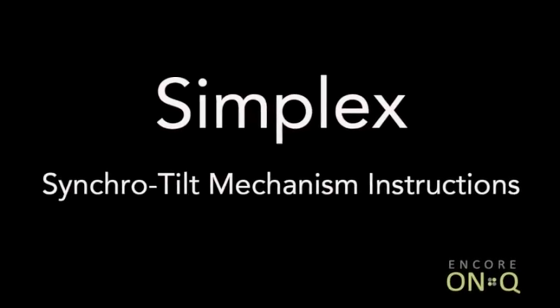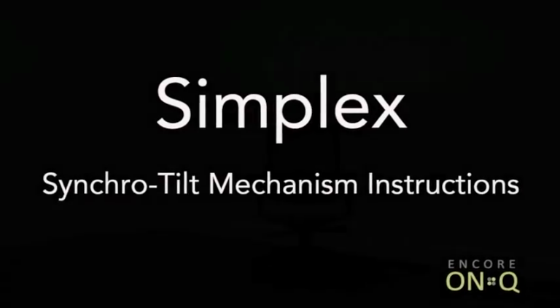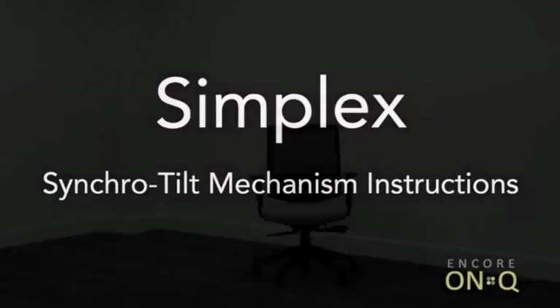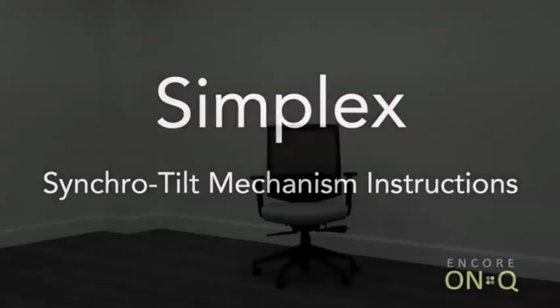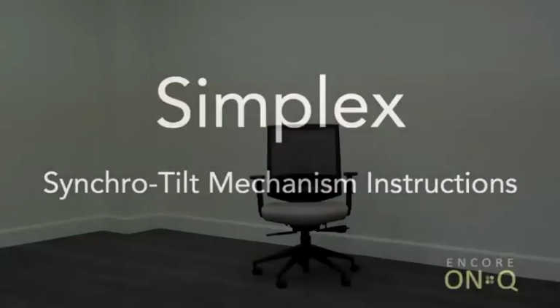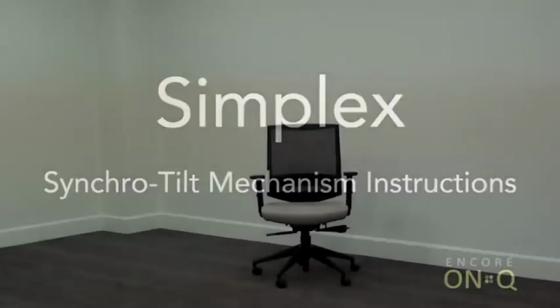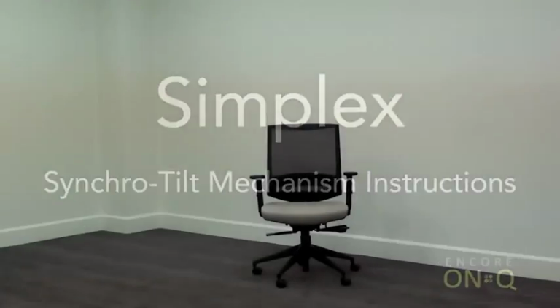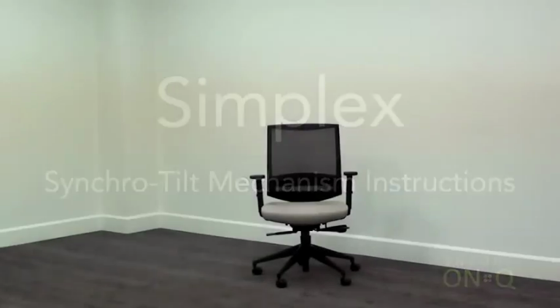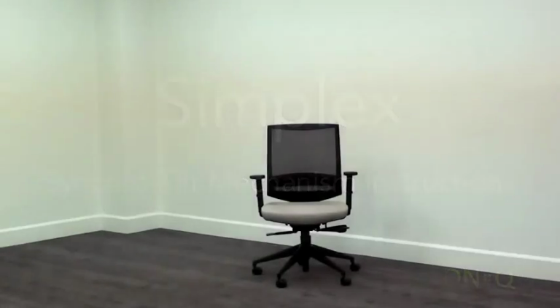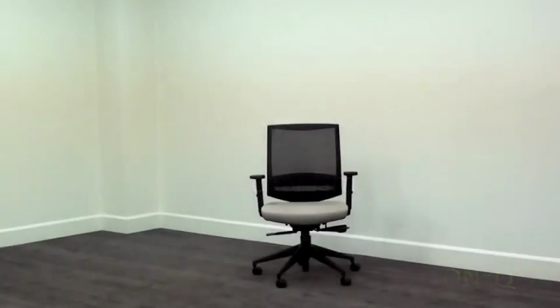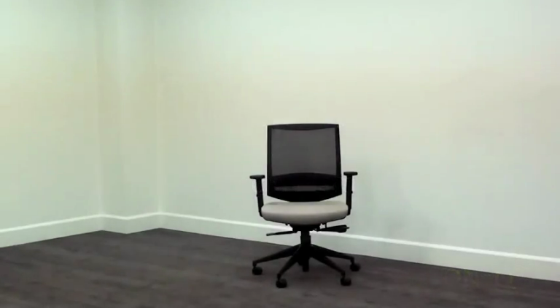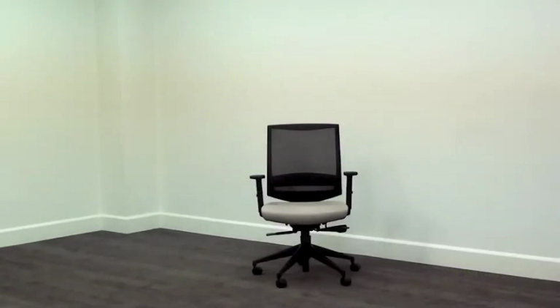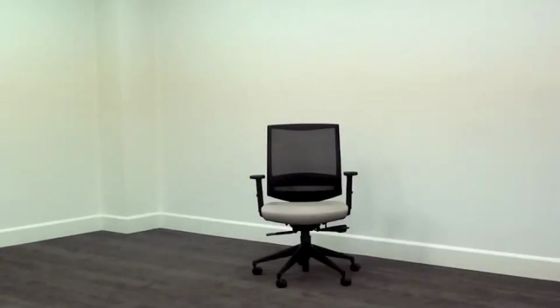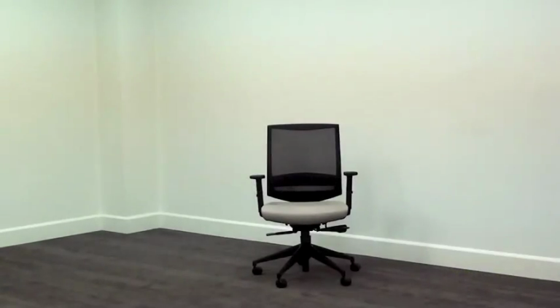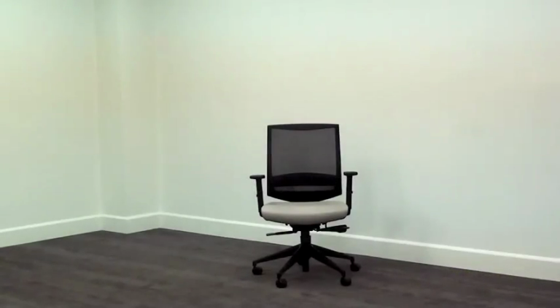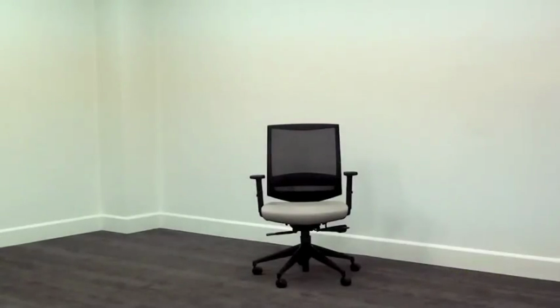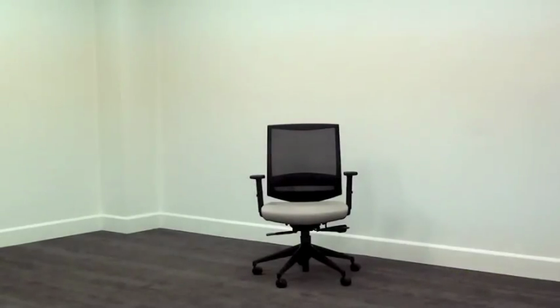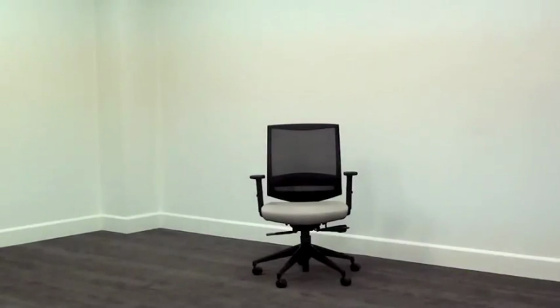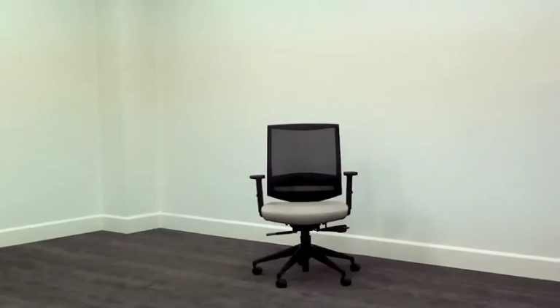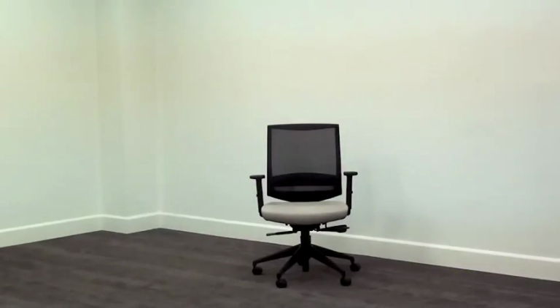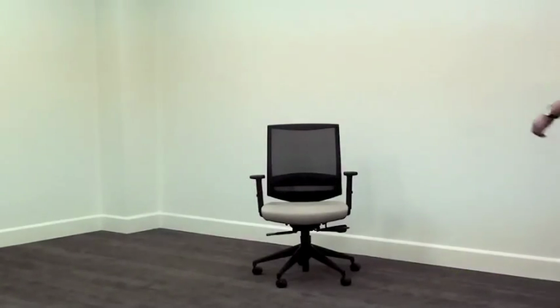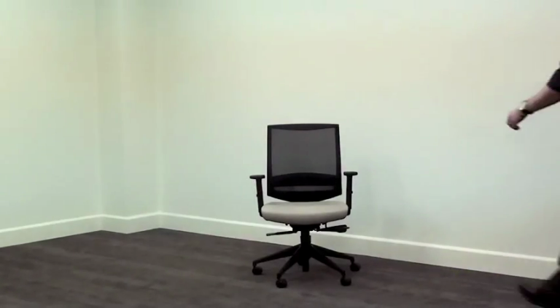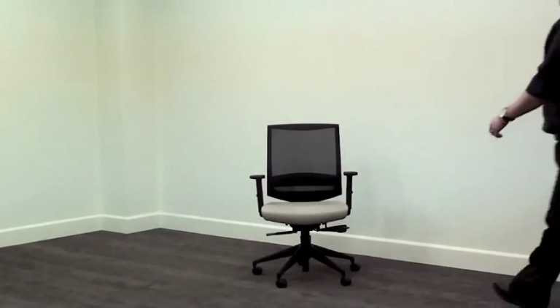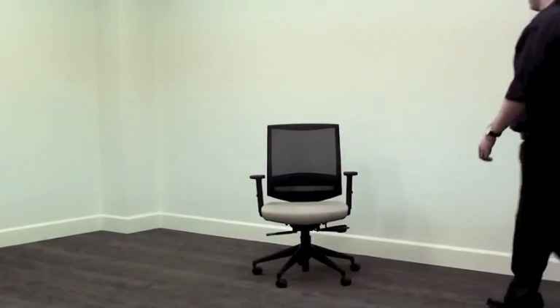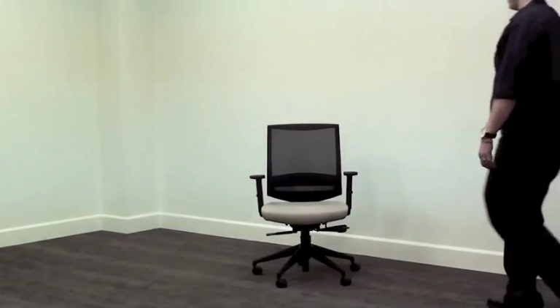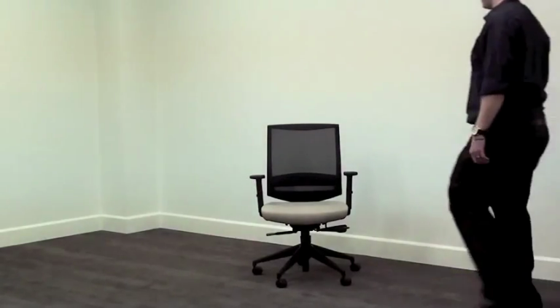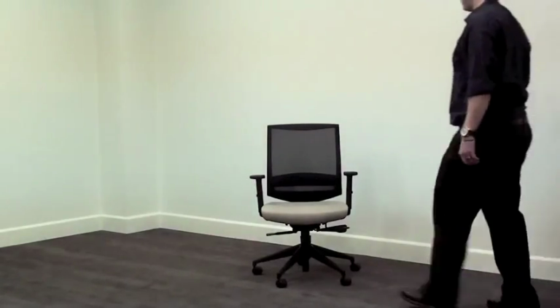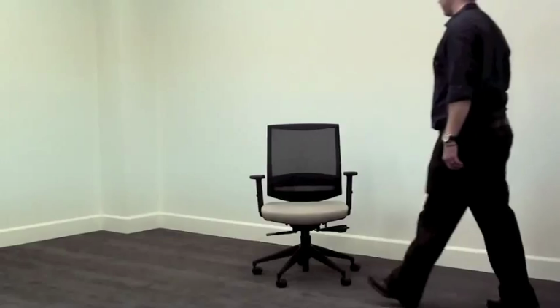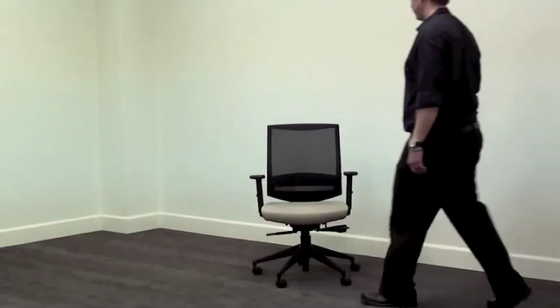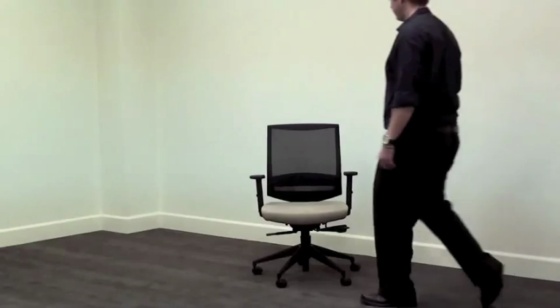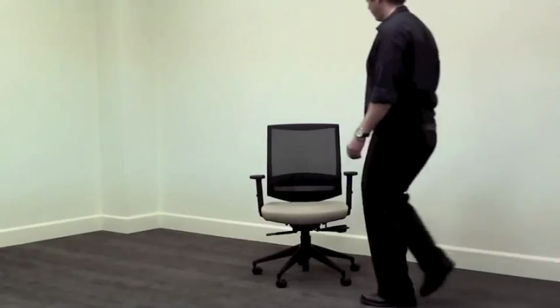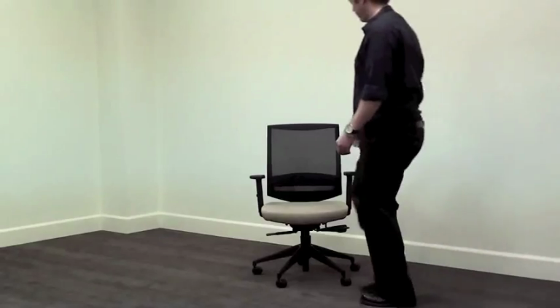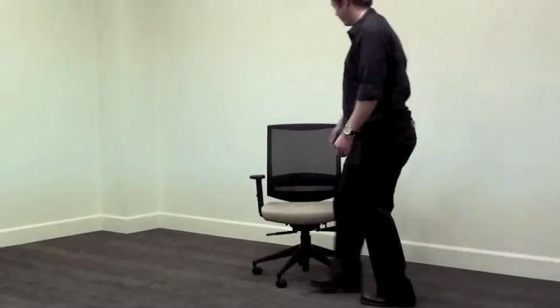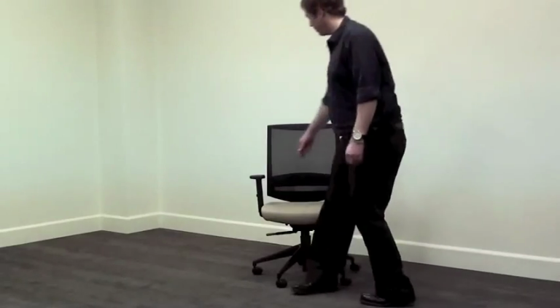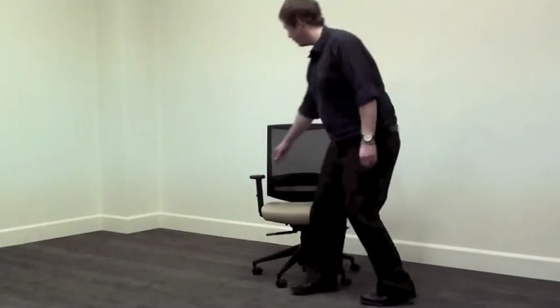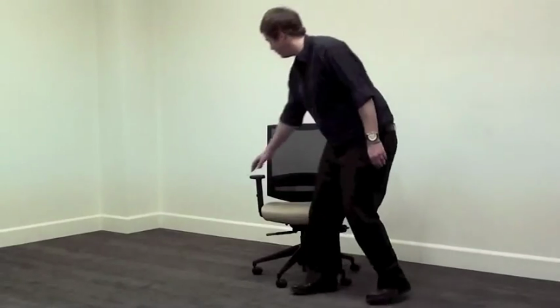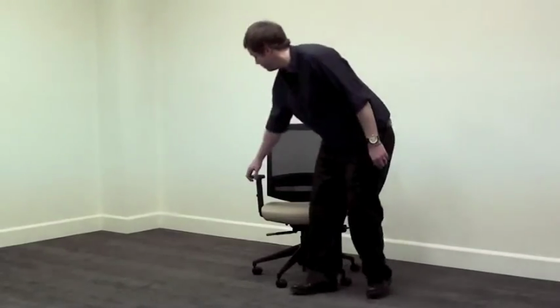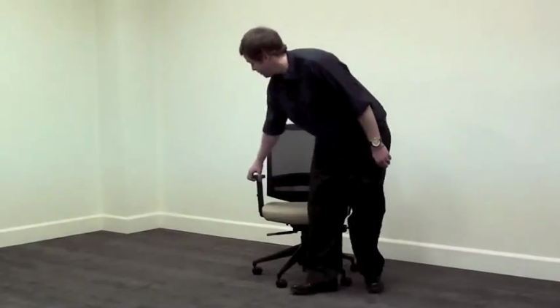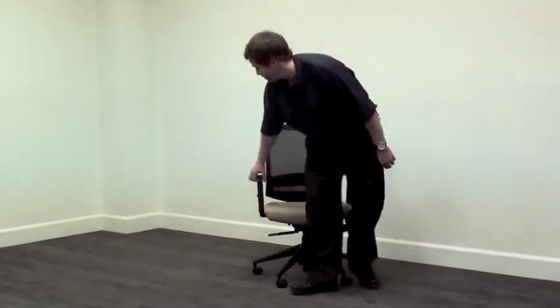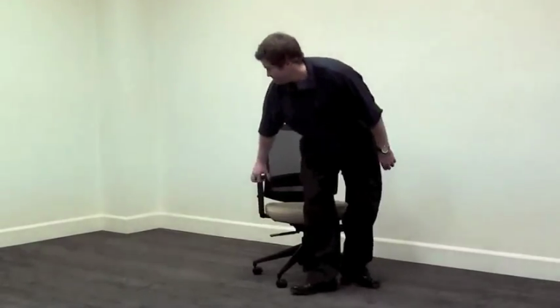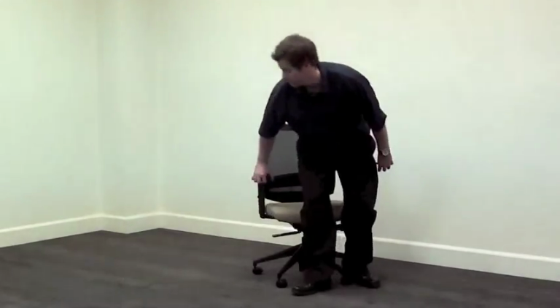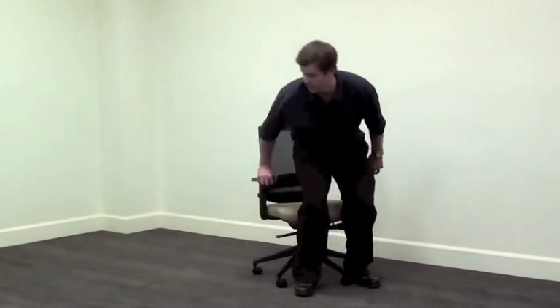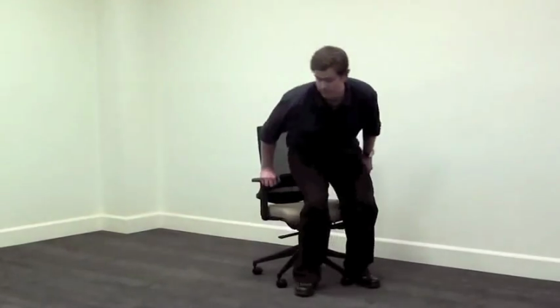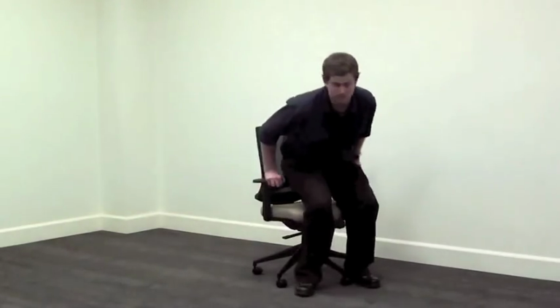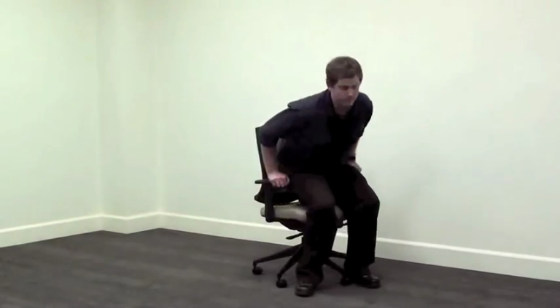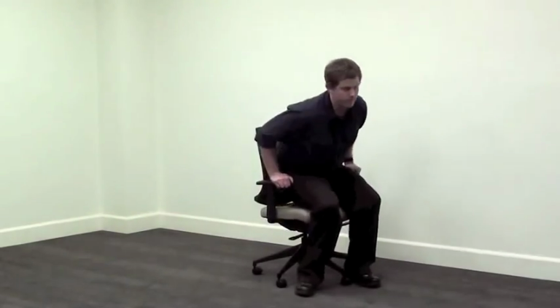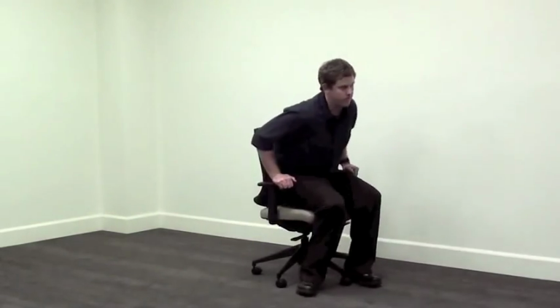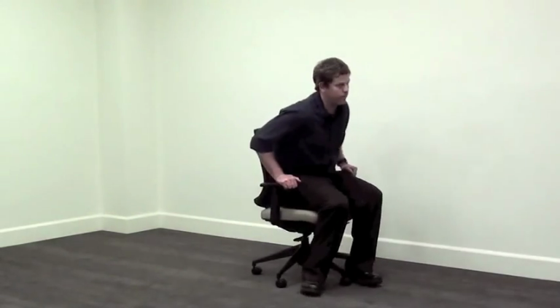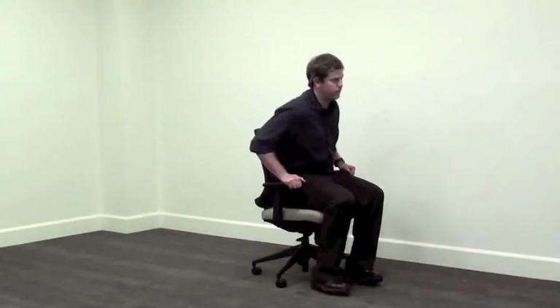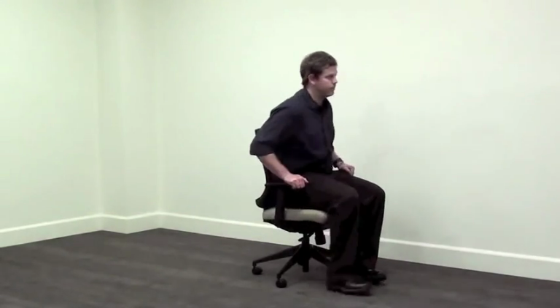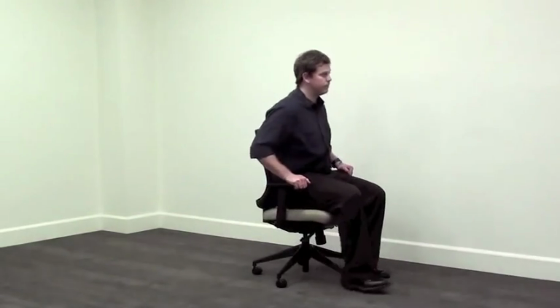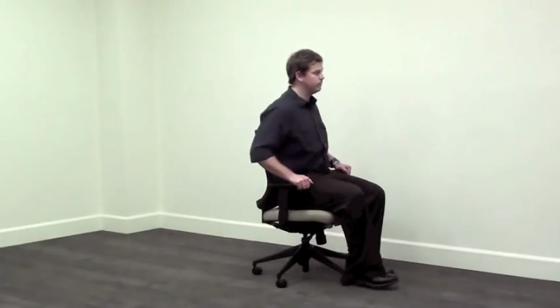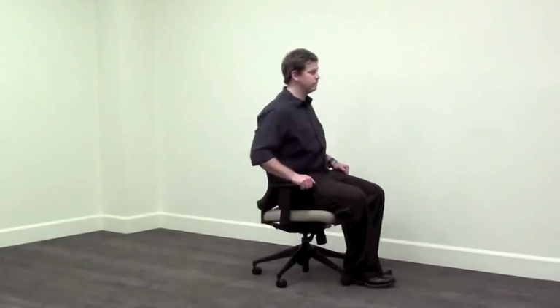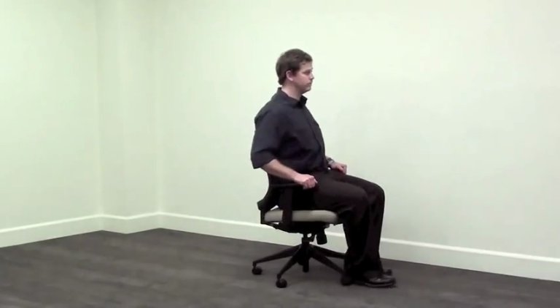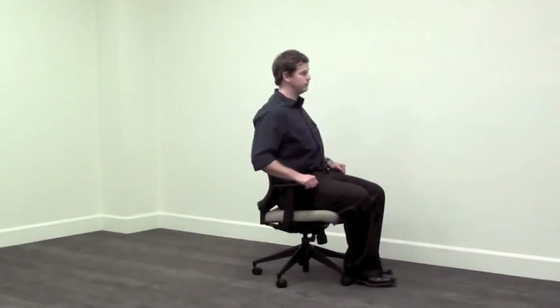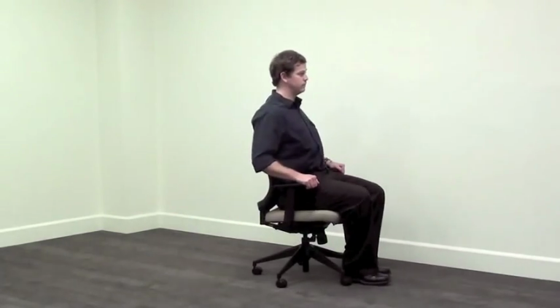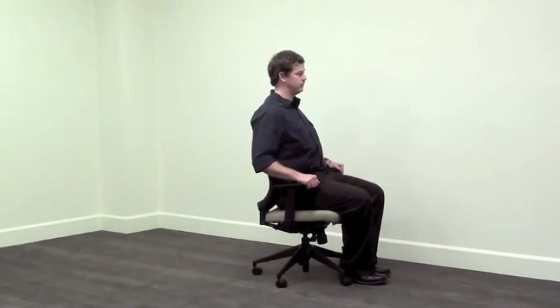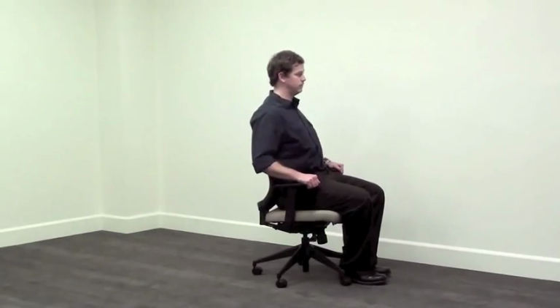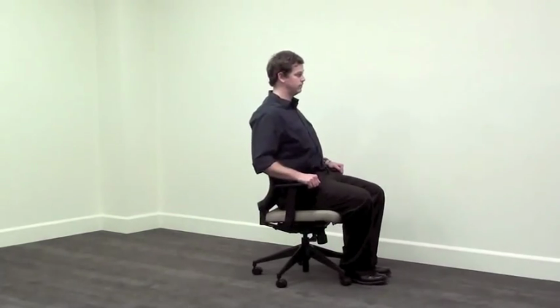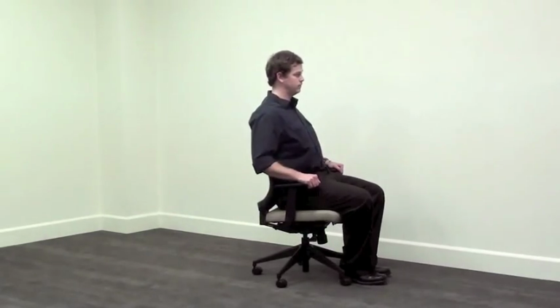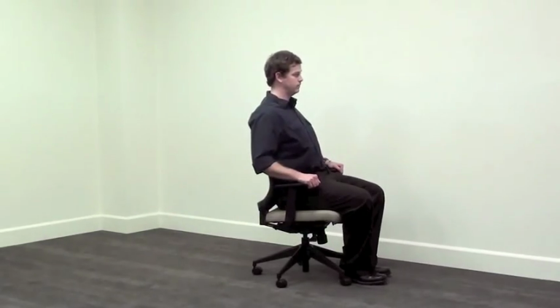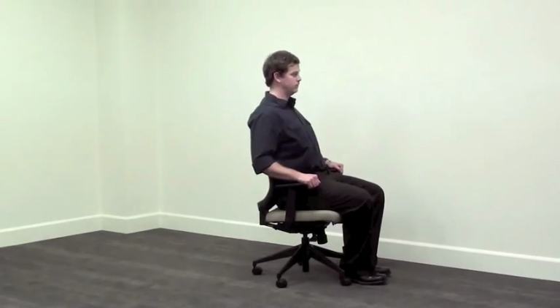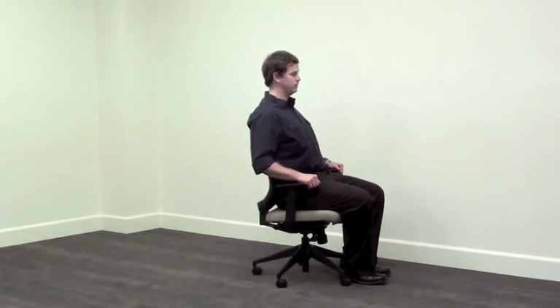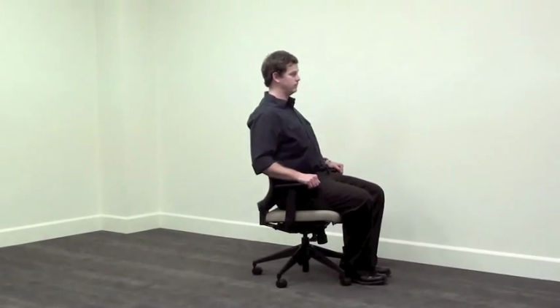For optimum comfort that will last throughout the workday, we recommend that you maximize the features of your chair to best suit your individual comfort level.